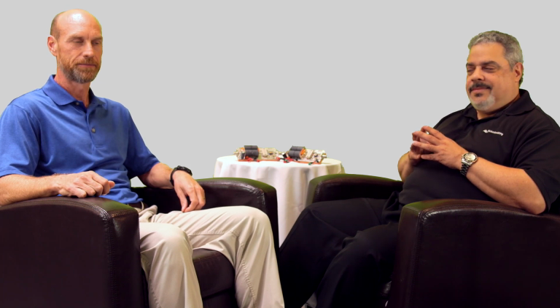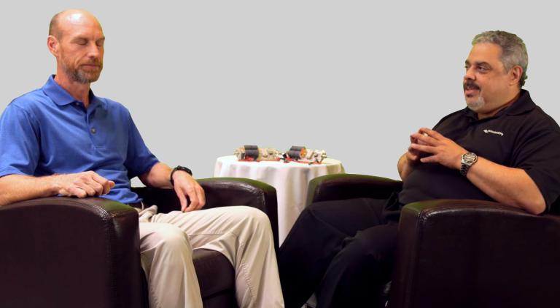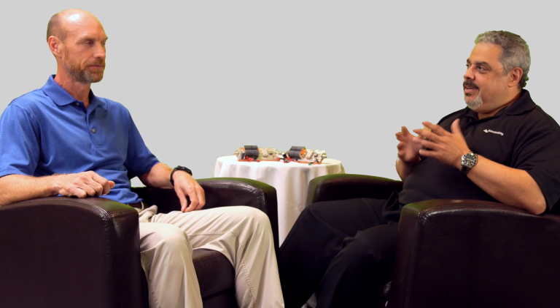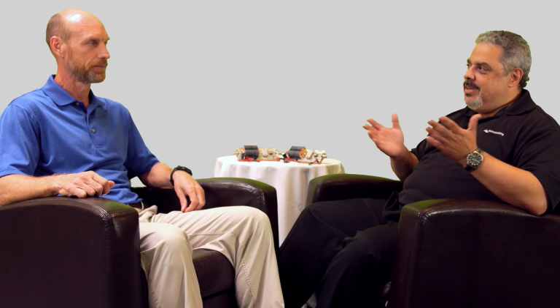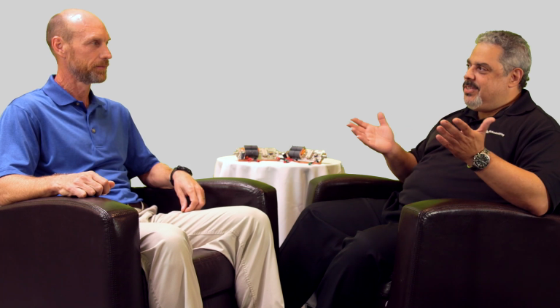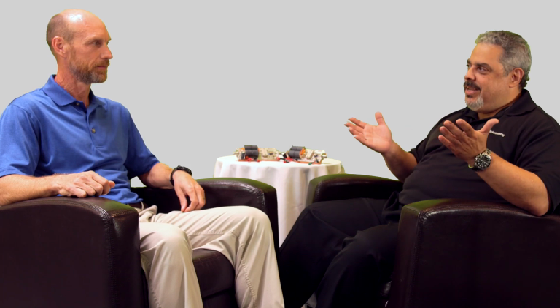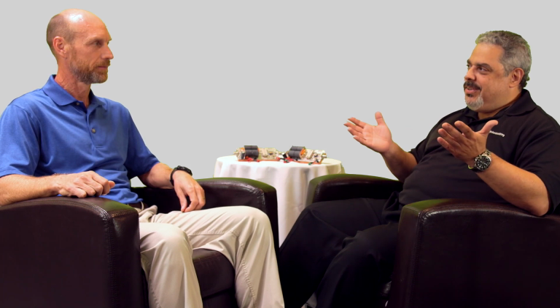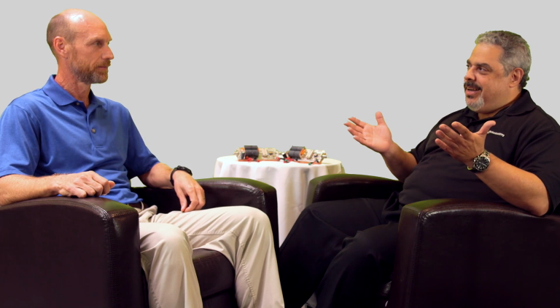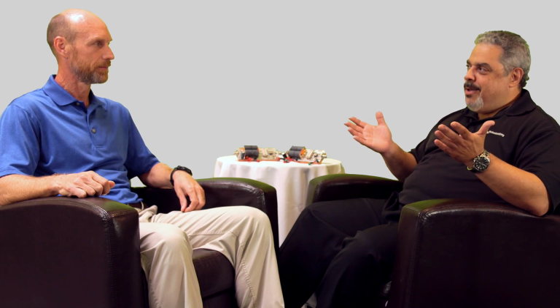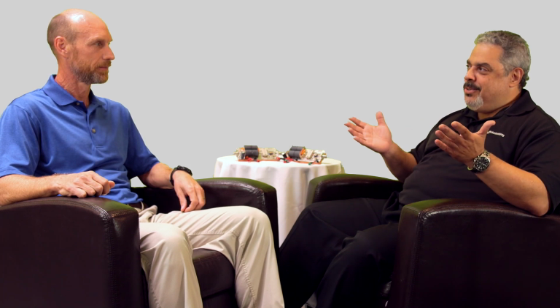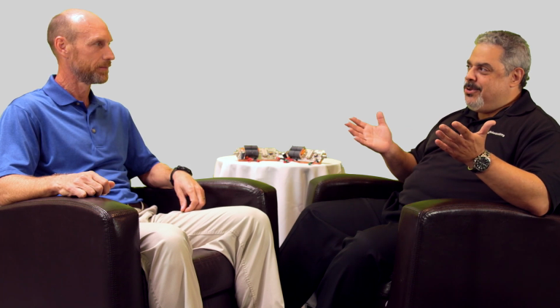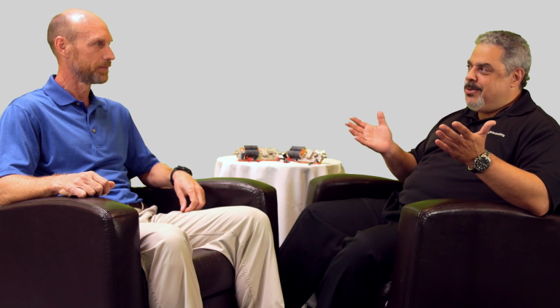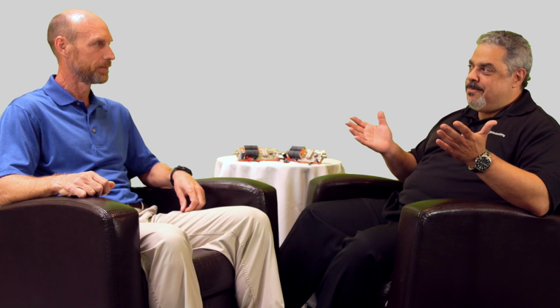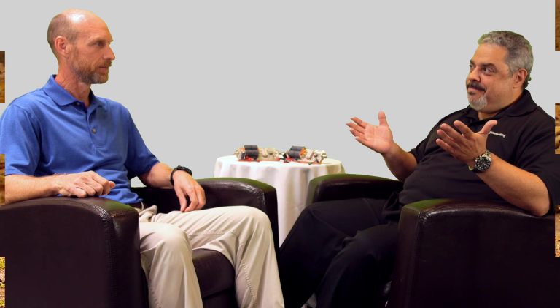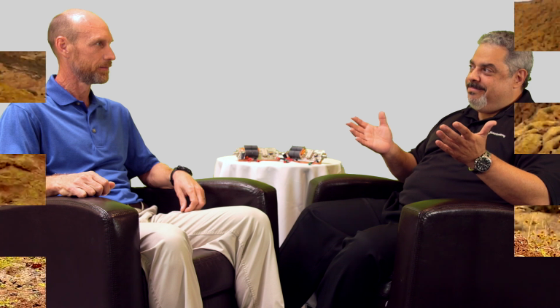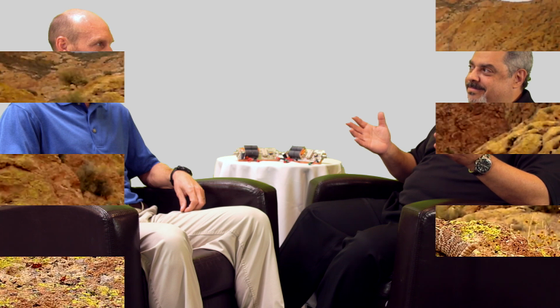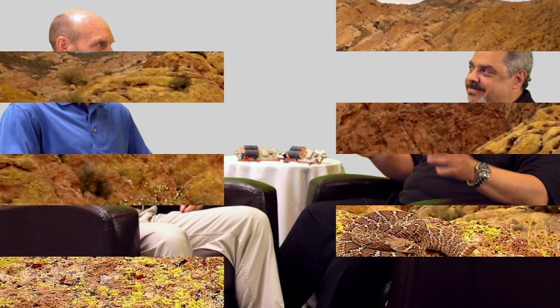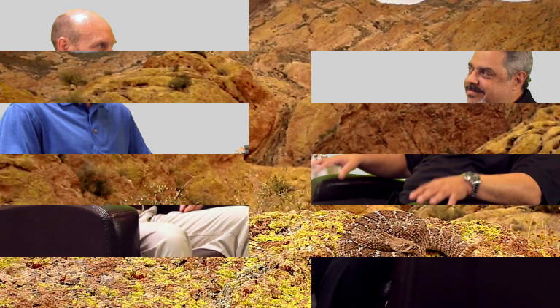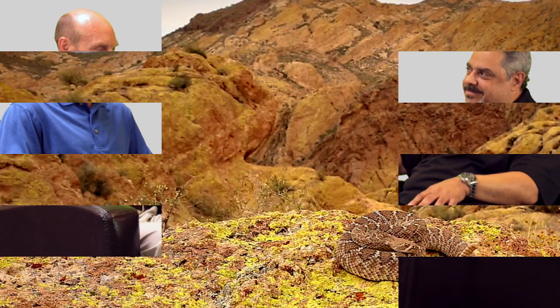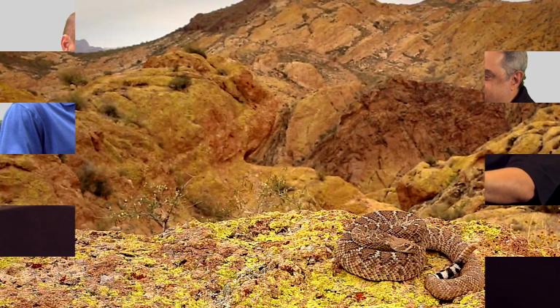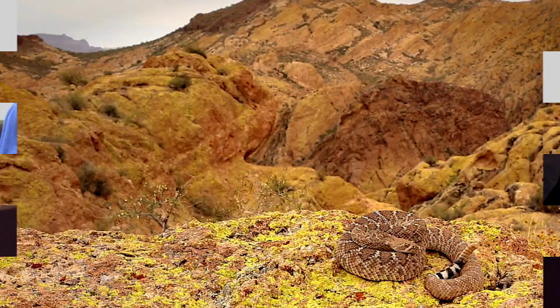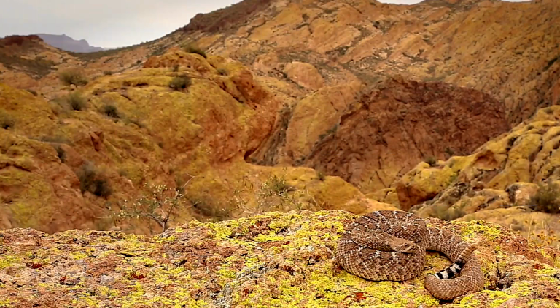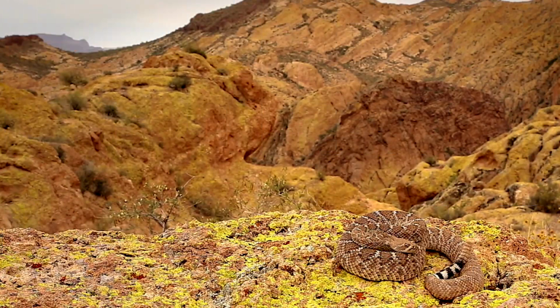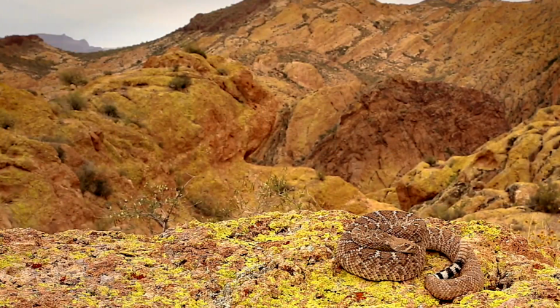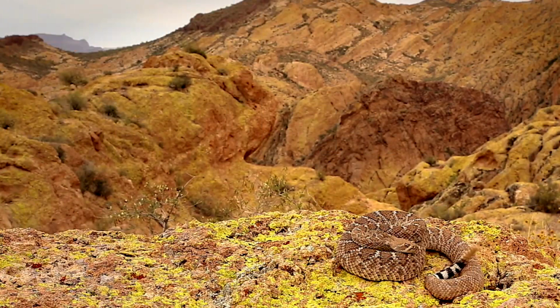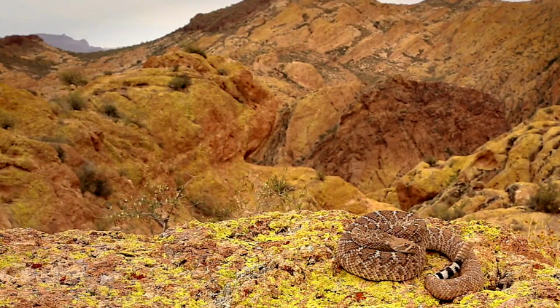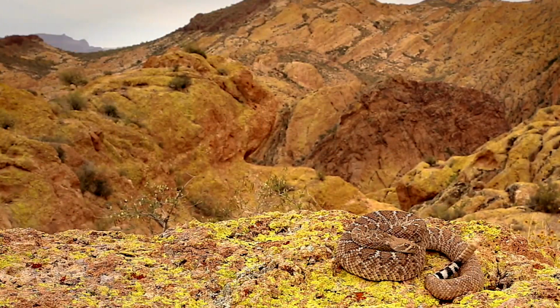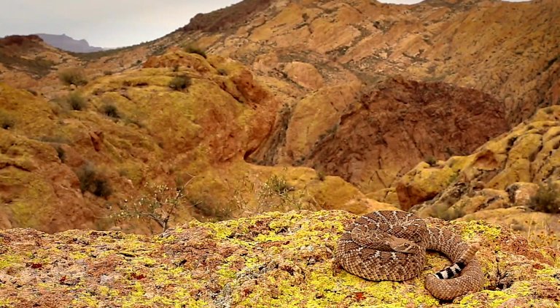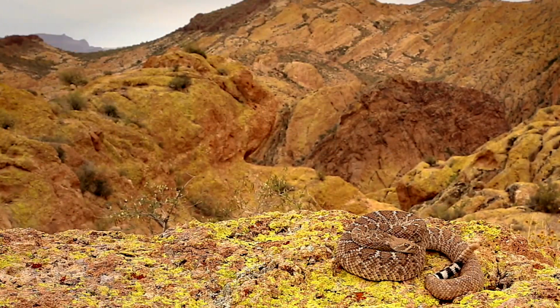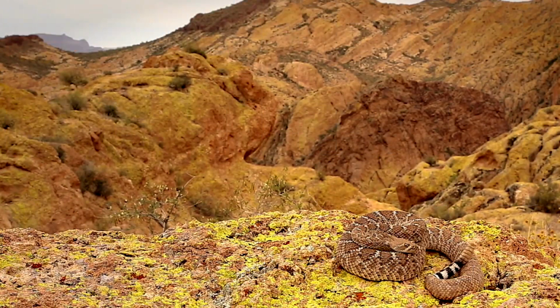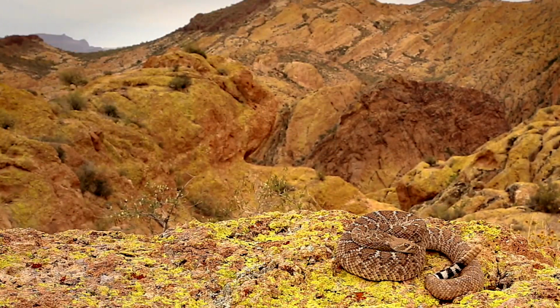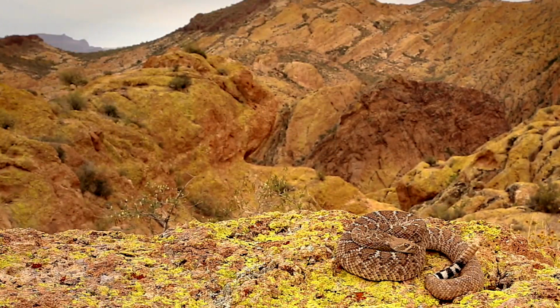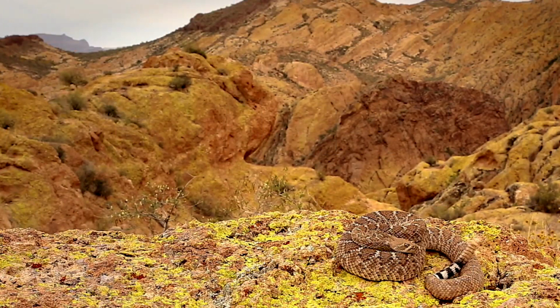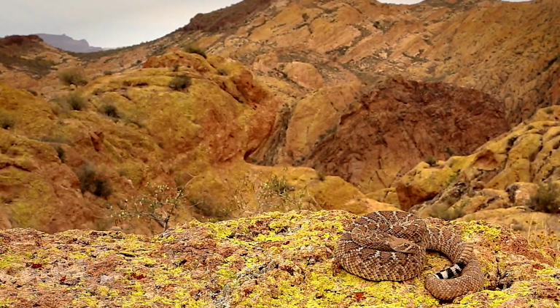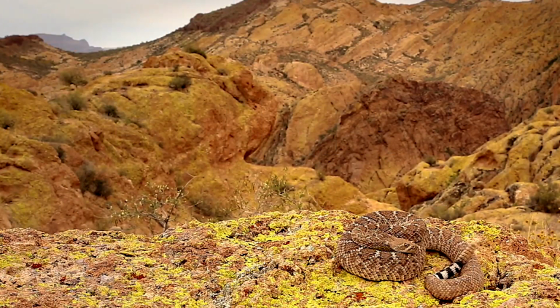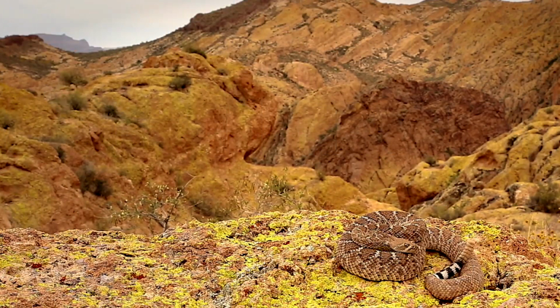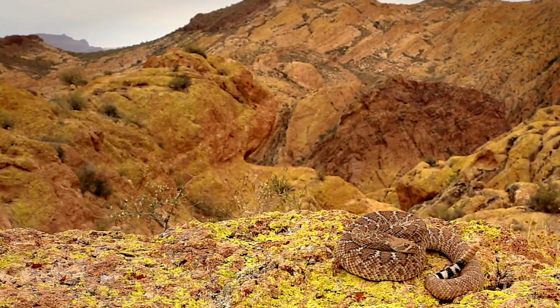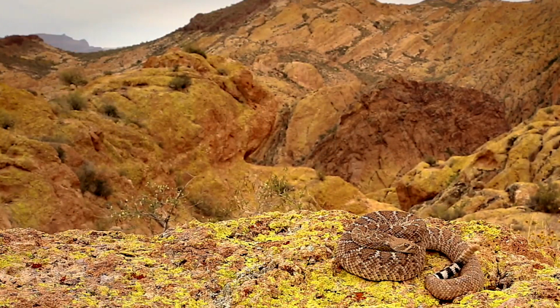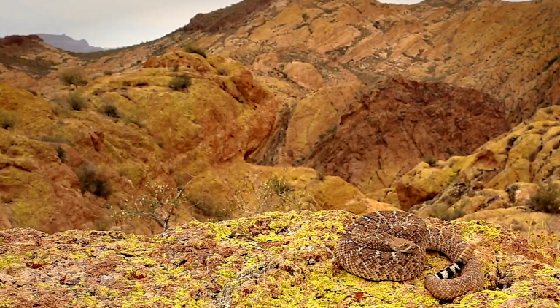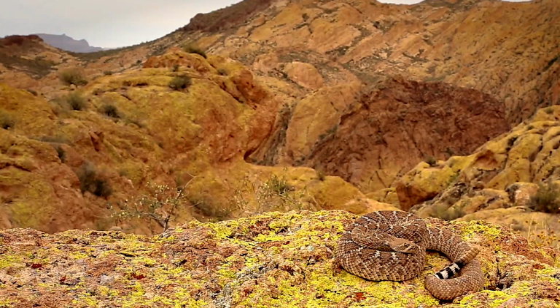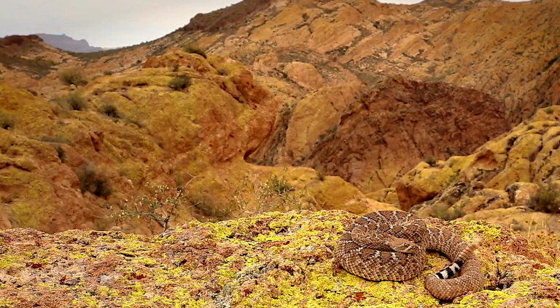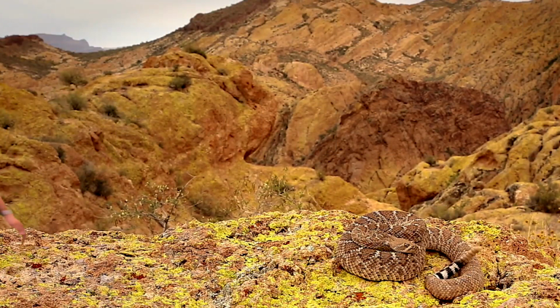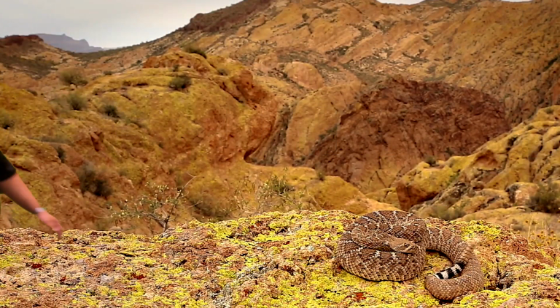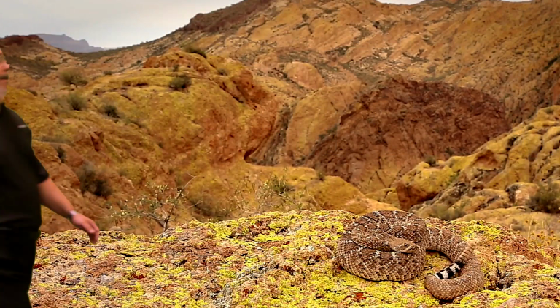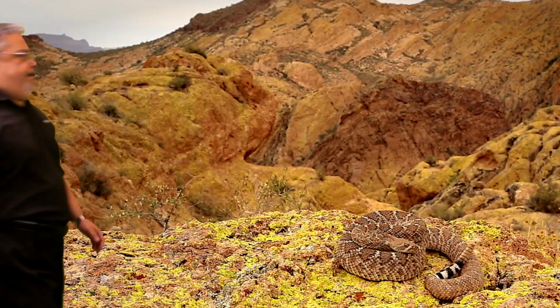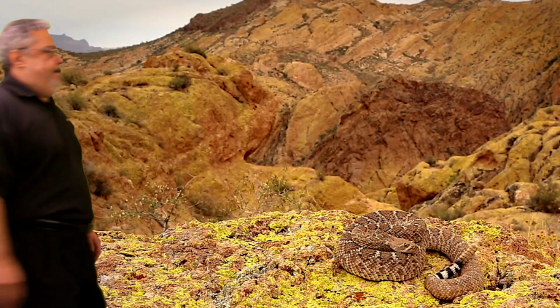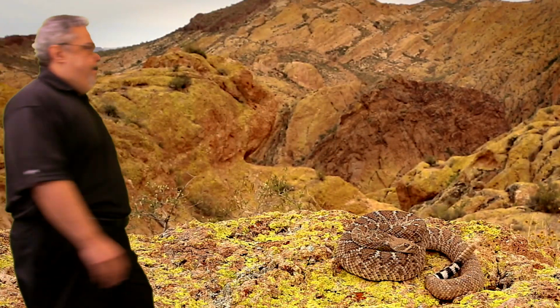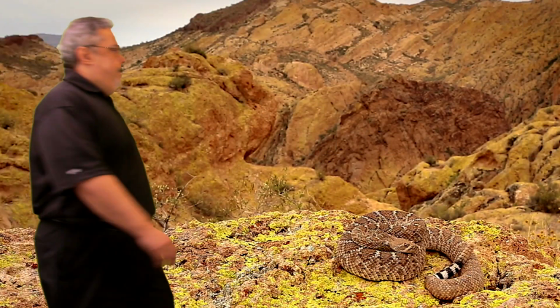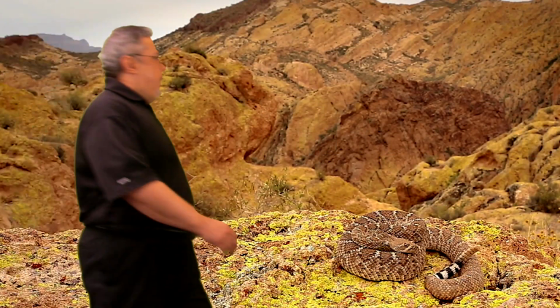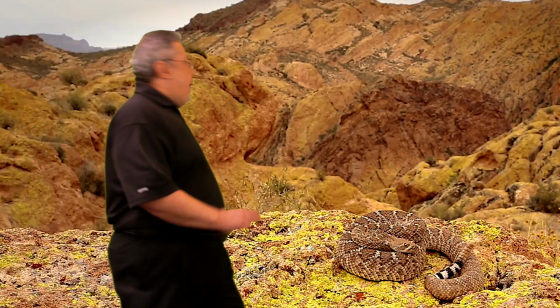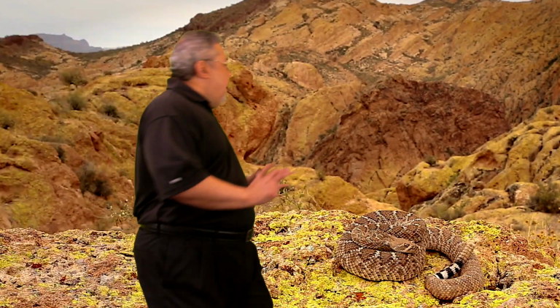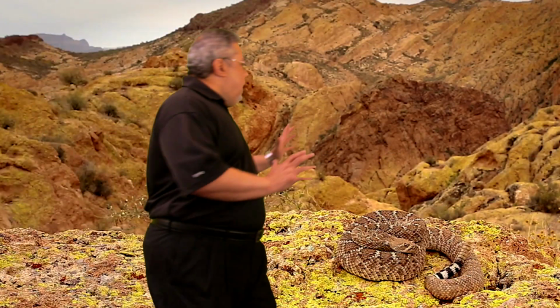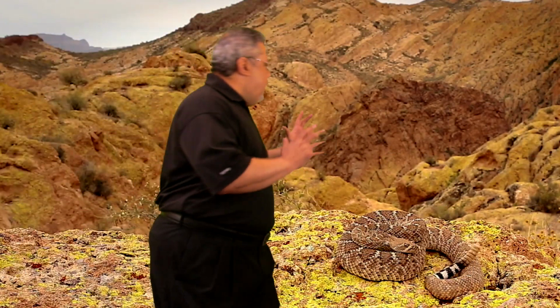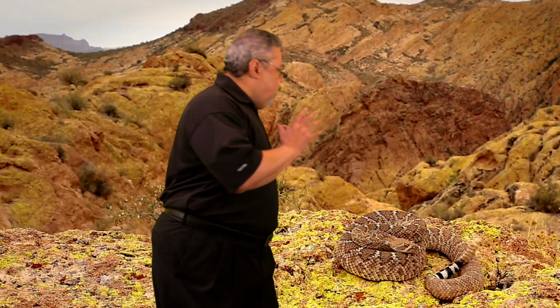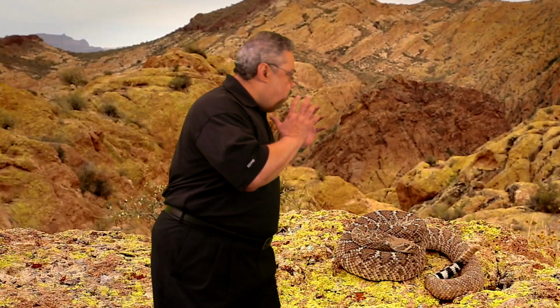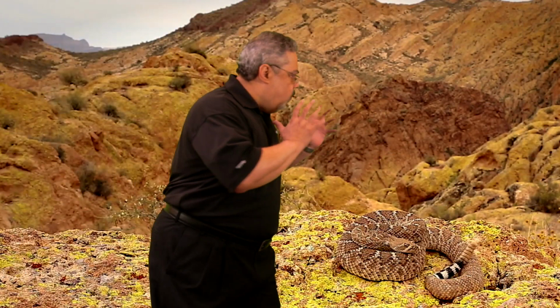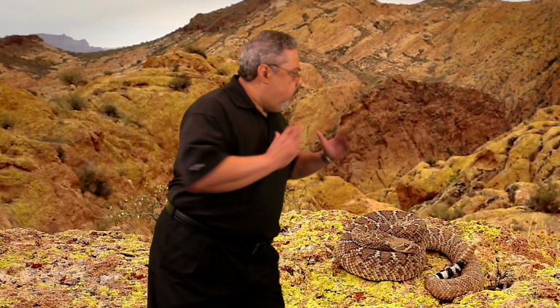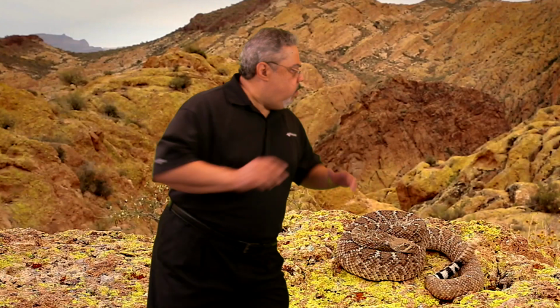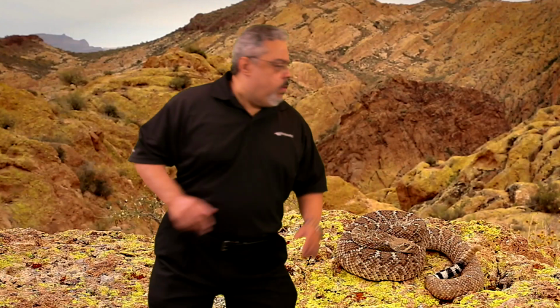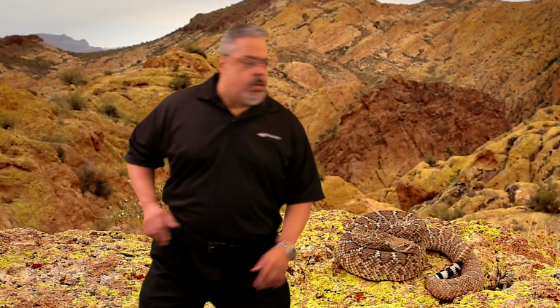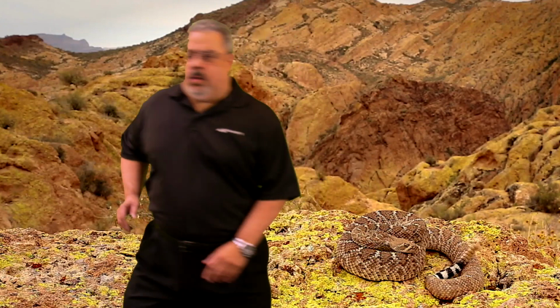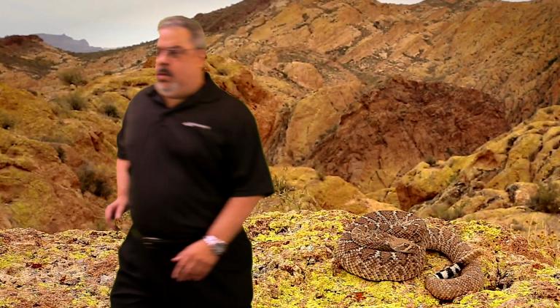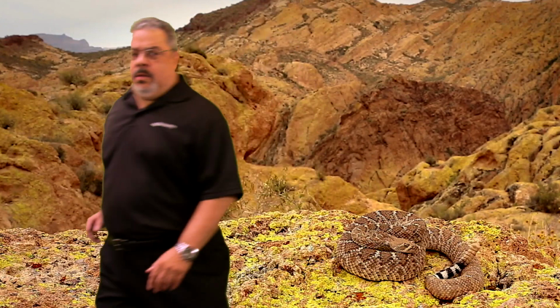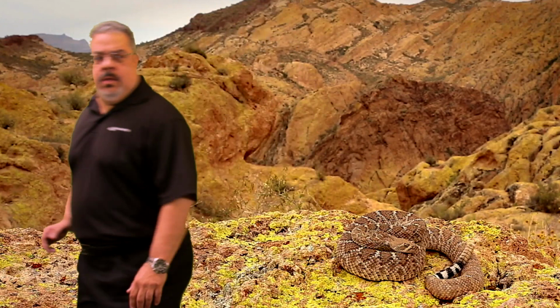Let's head to the lab and show them. Danny, wrong way — the lab's this way.